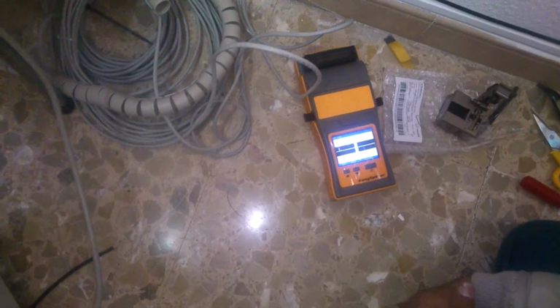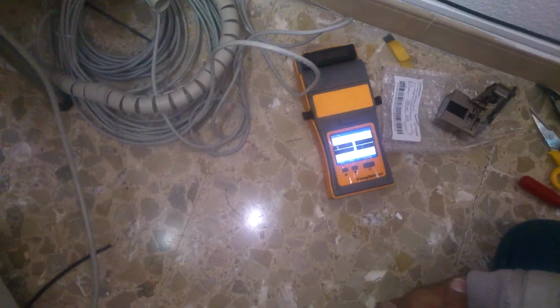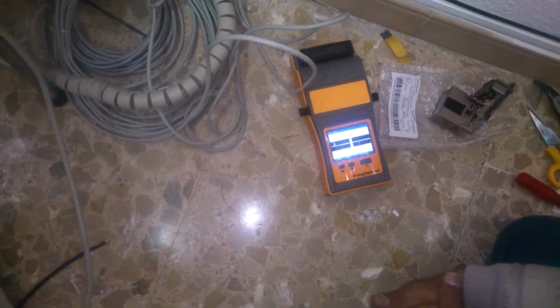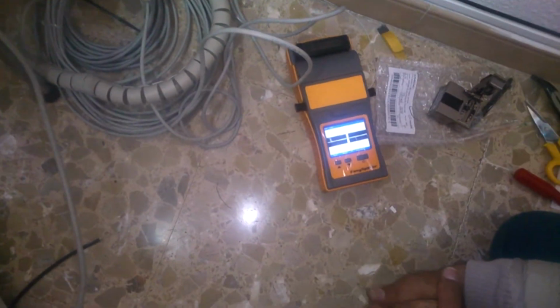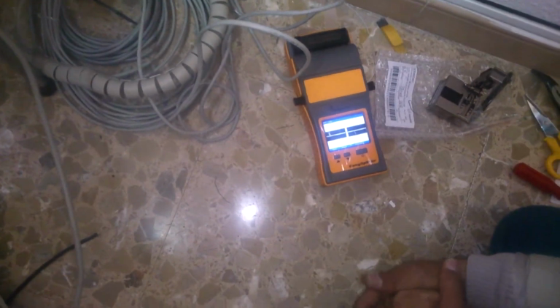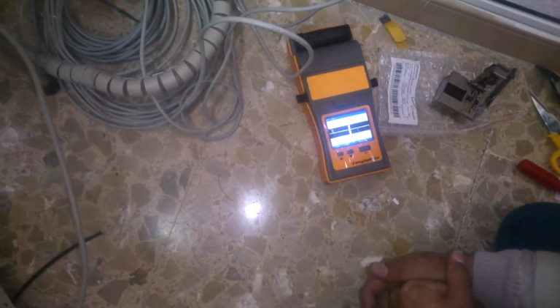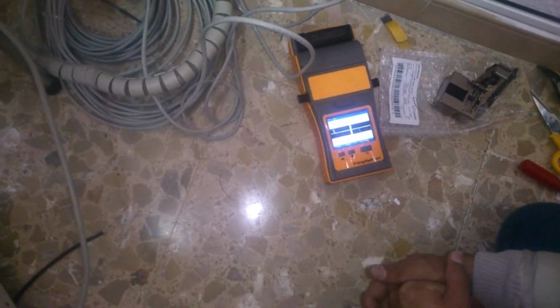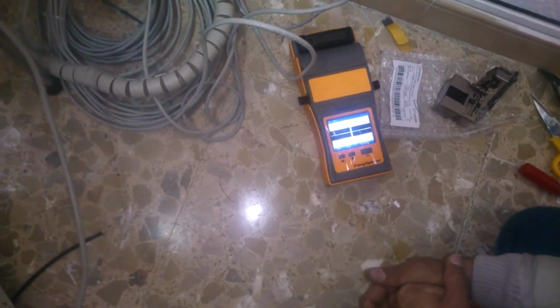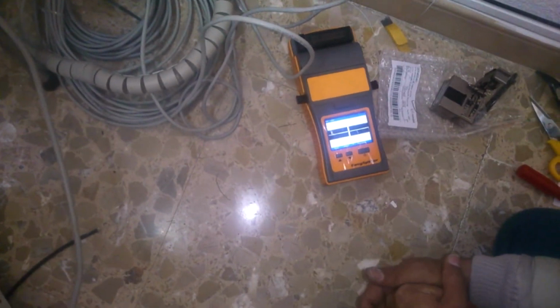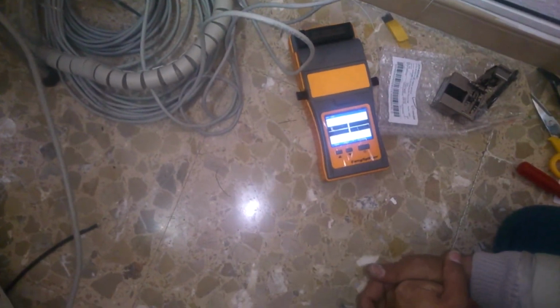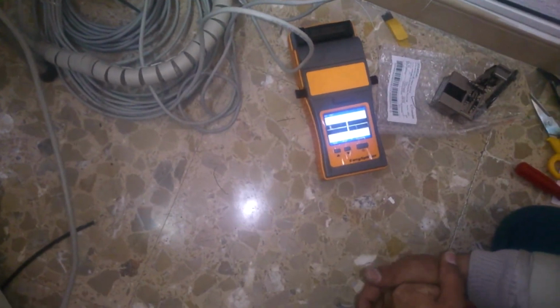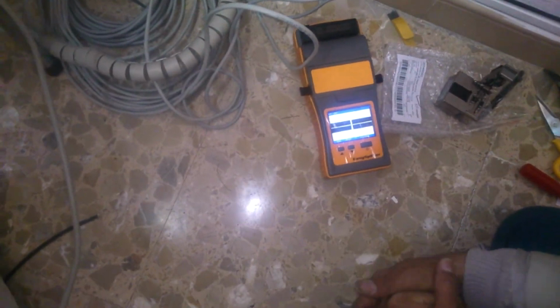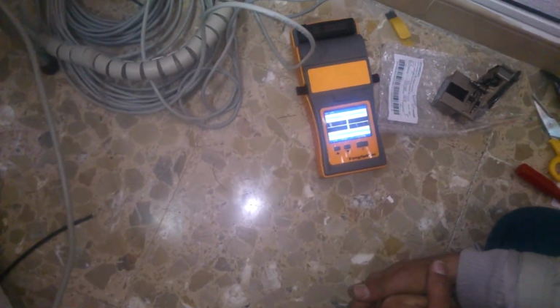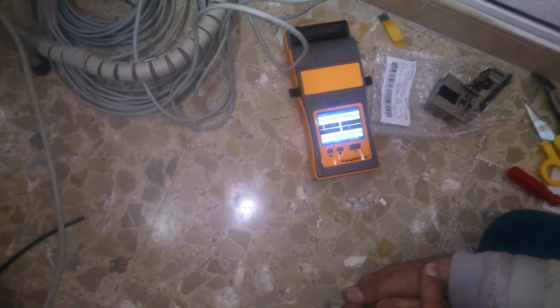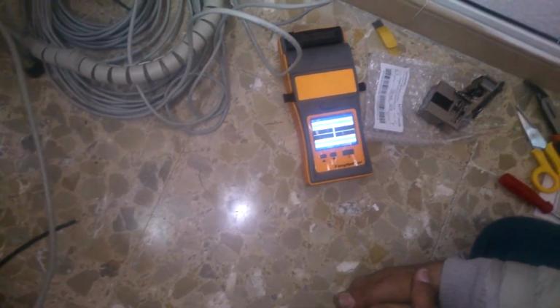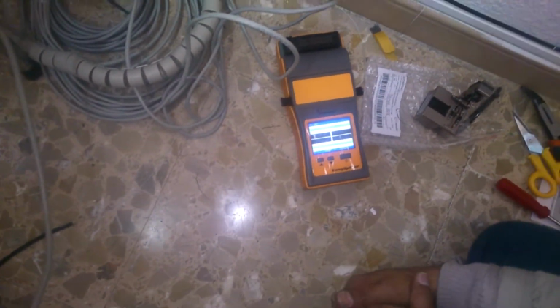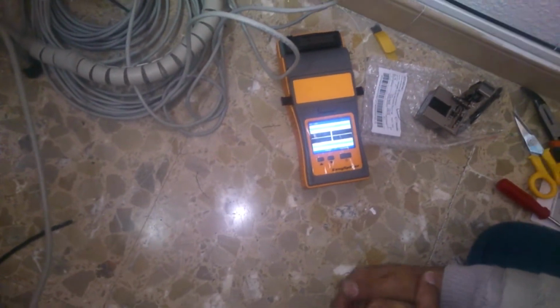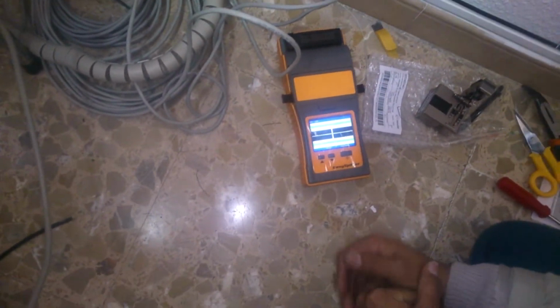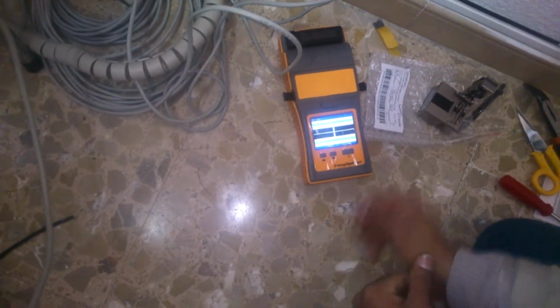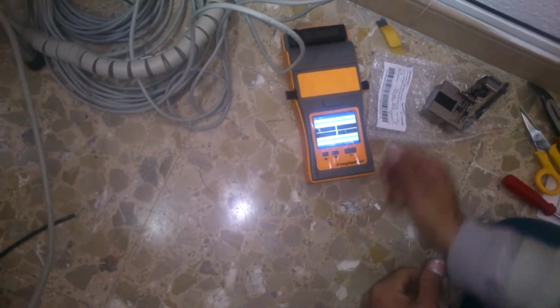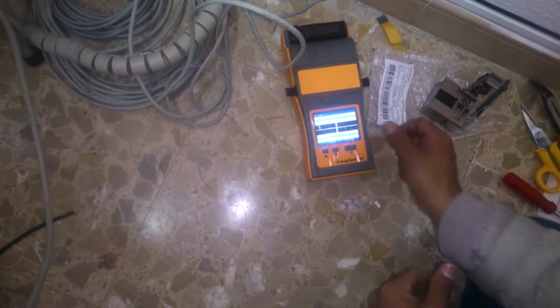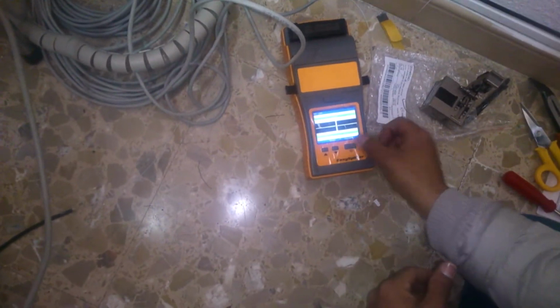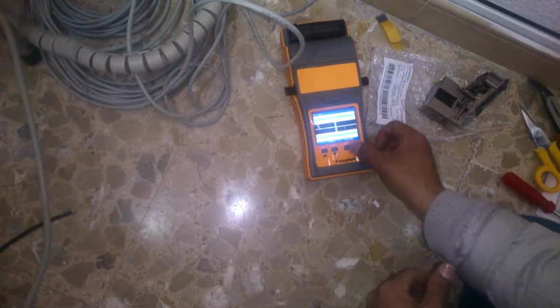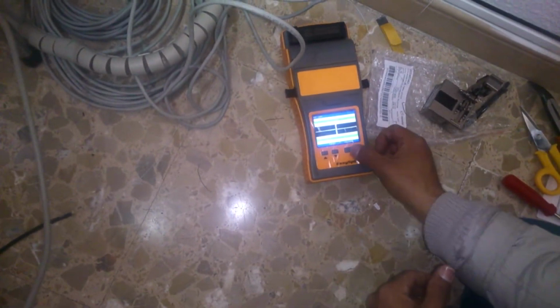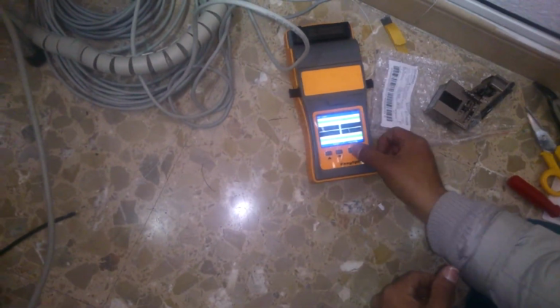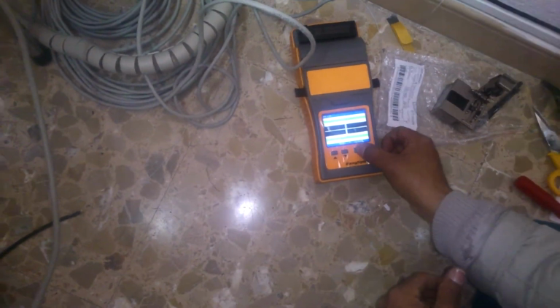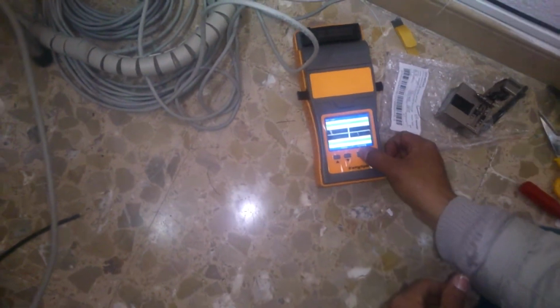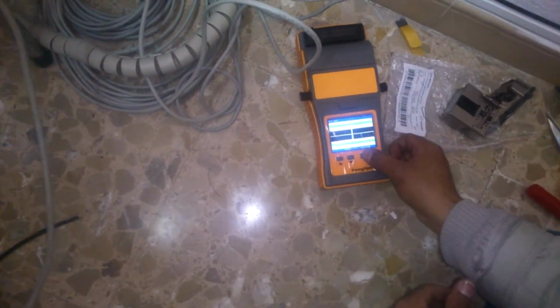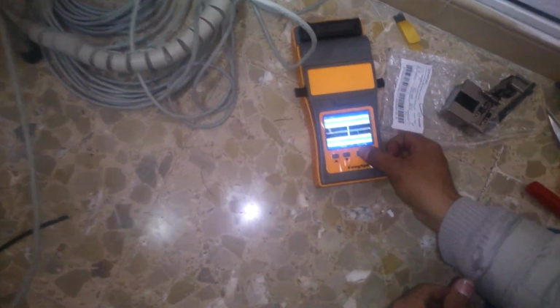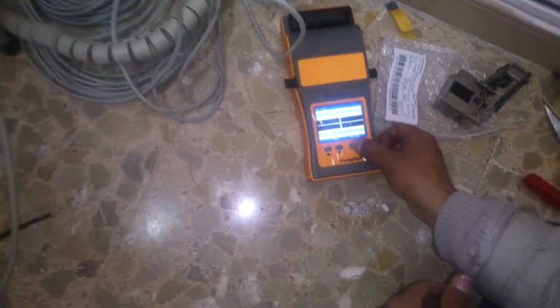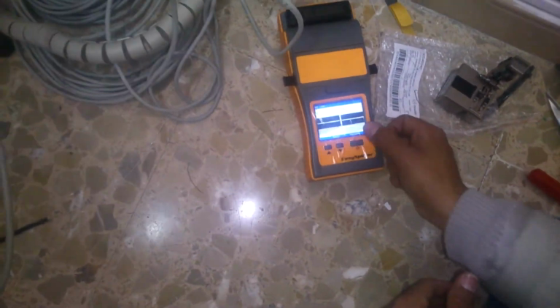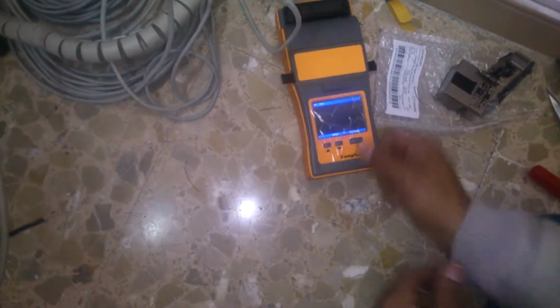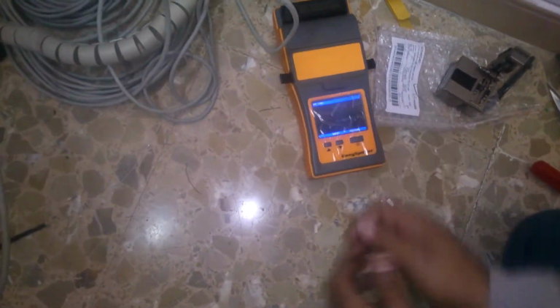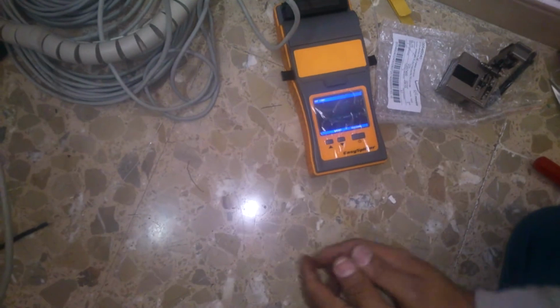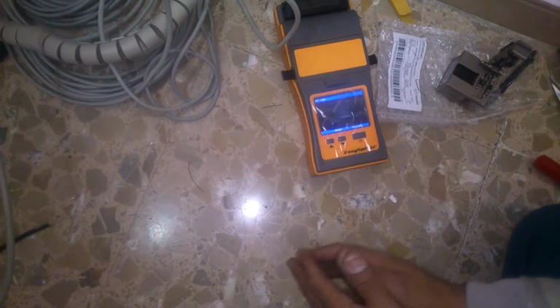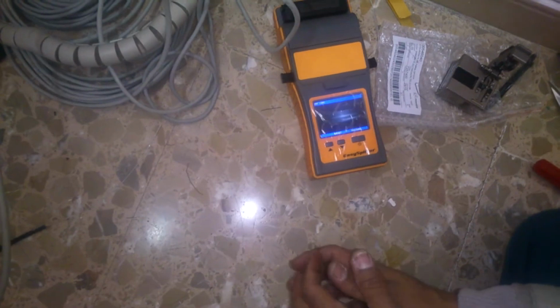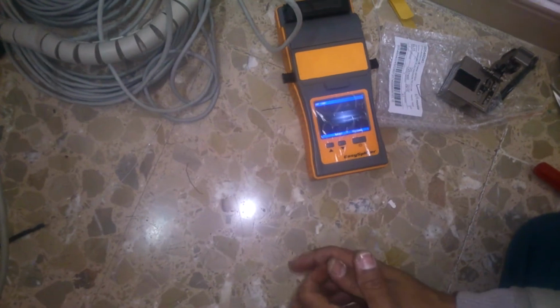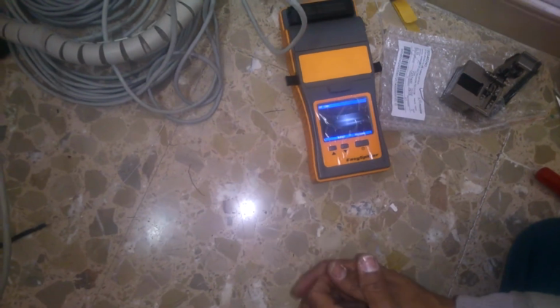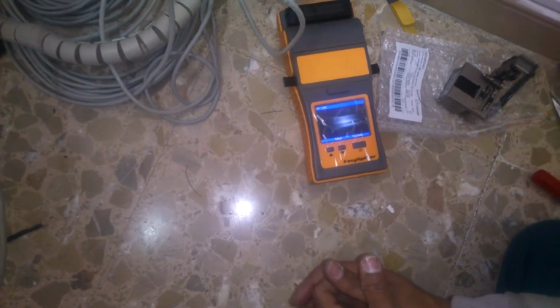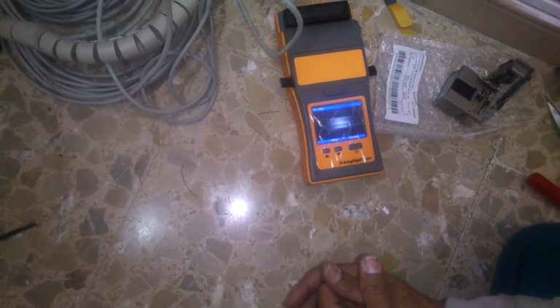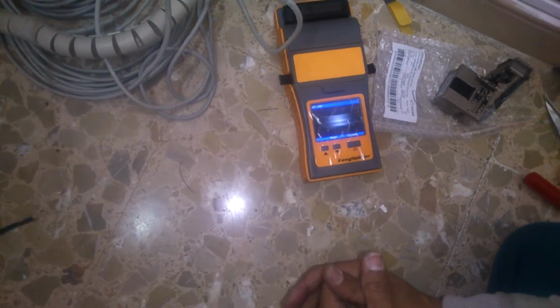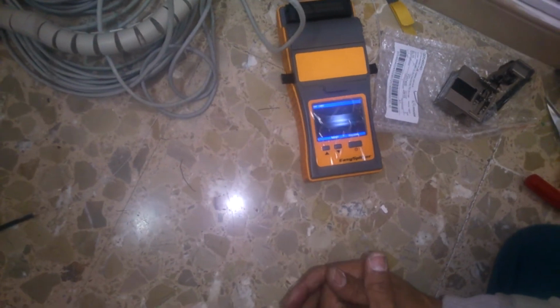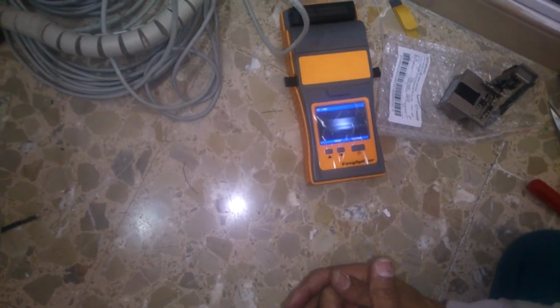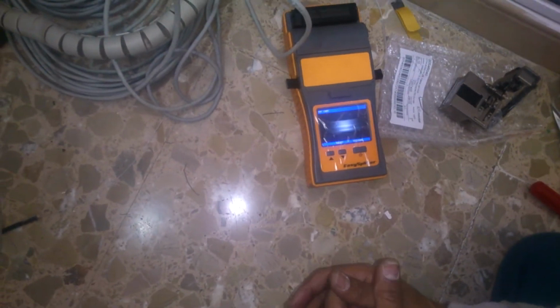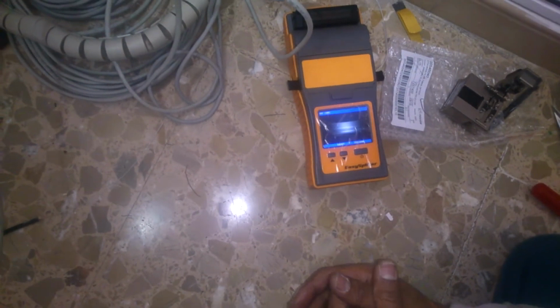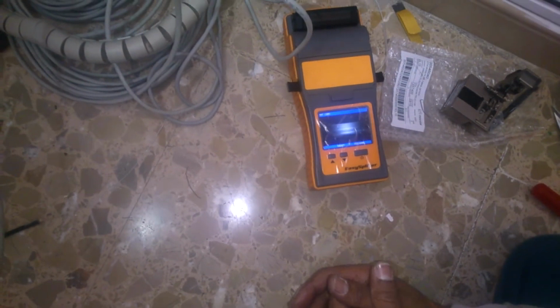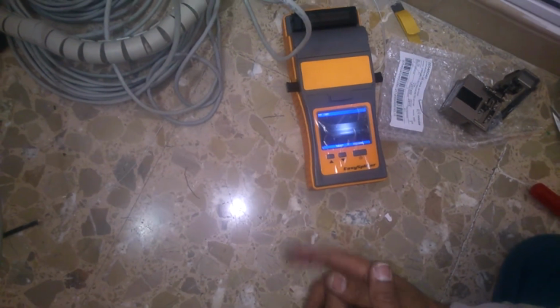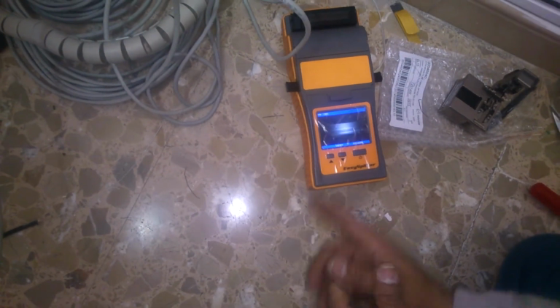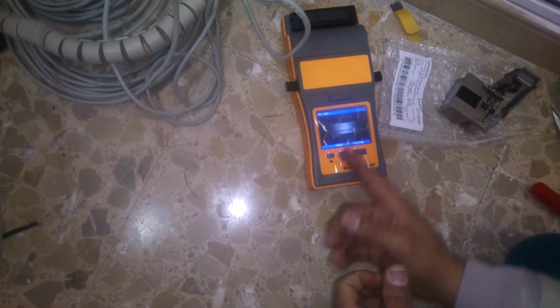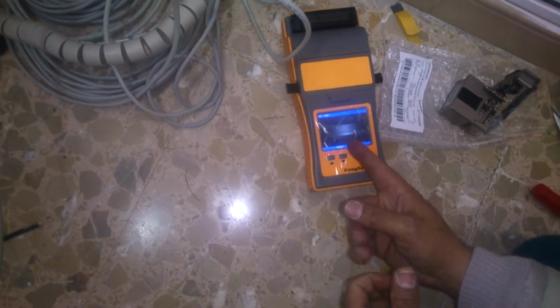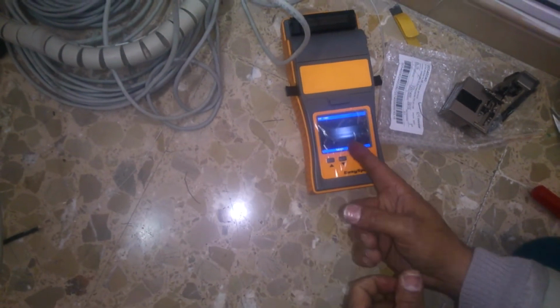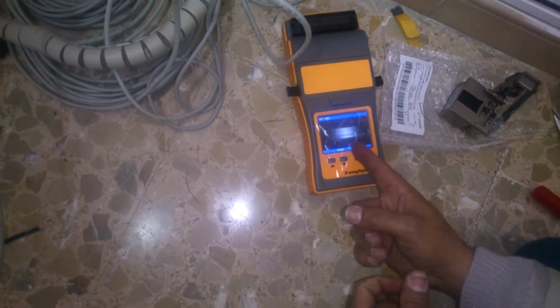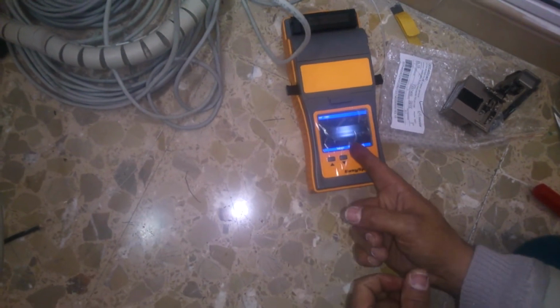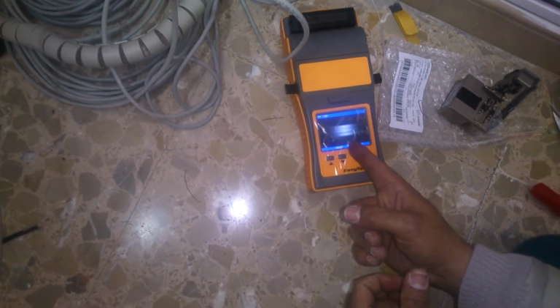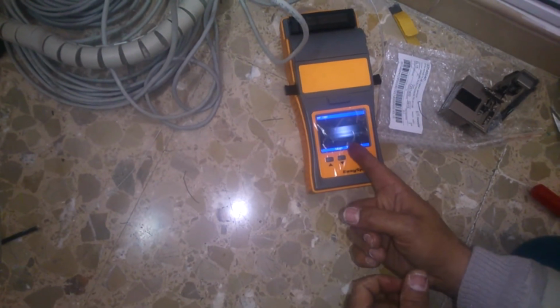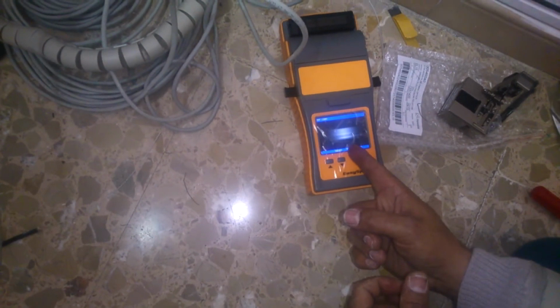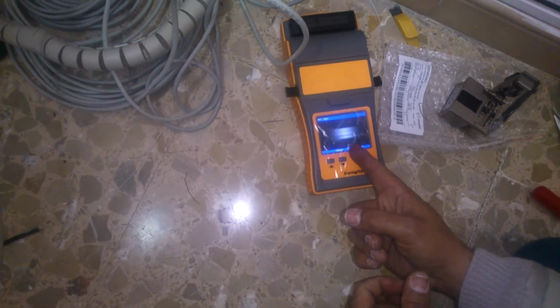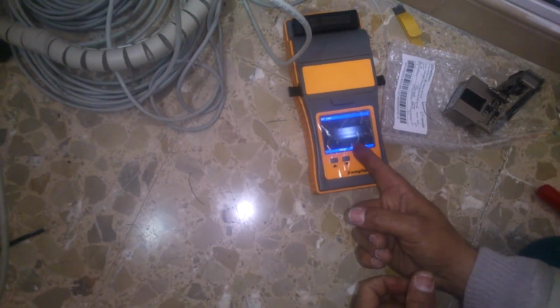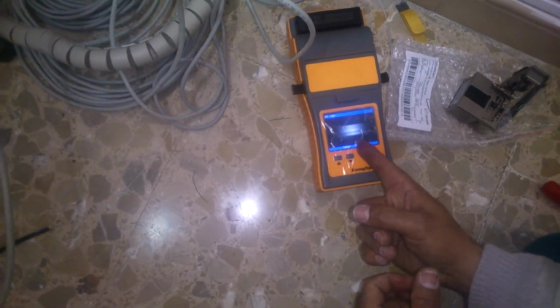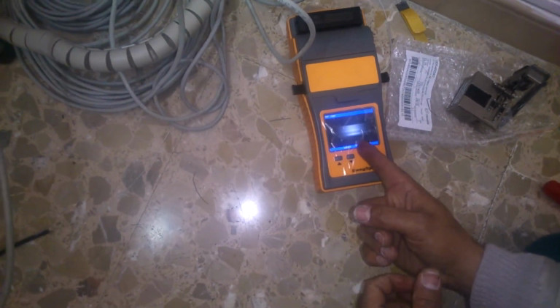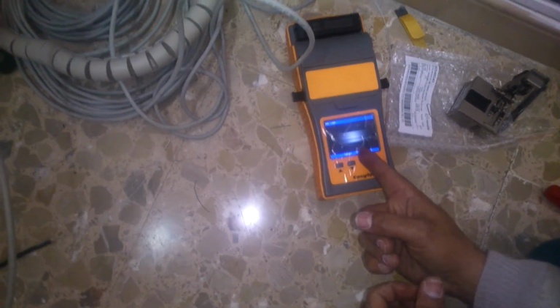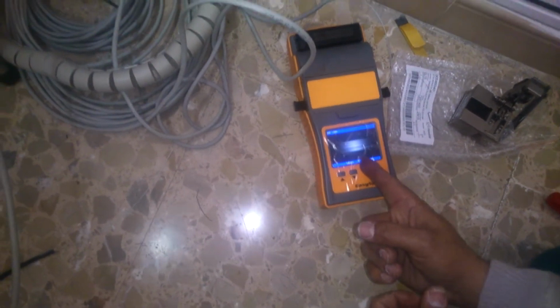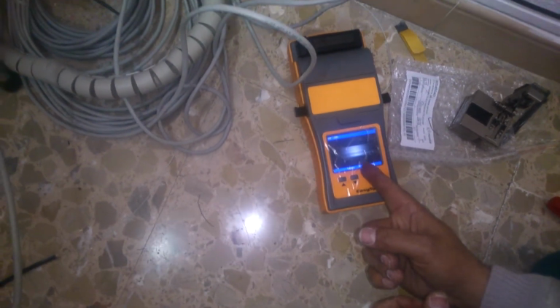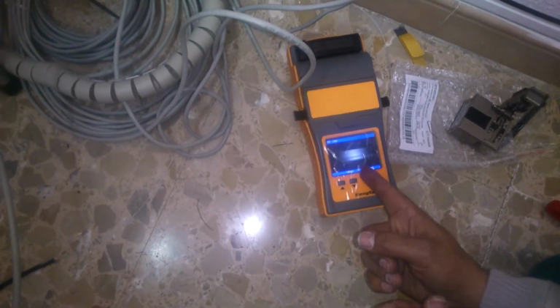Estaba grabando. Sí, un poquito. Bueno. Ahí se está funcionando bien.